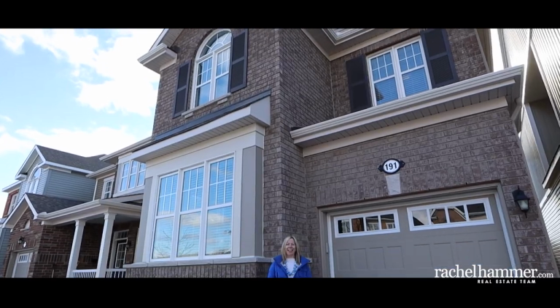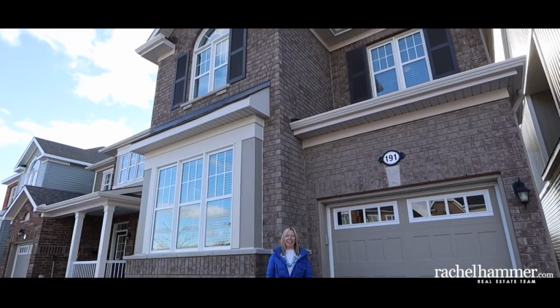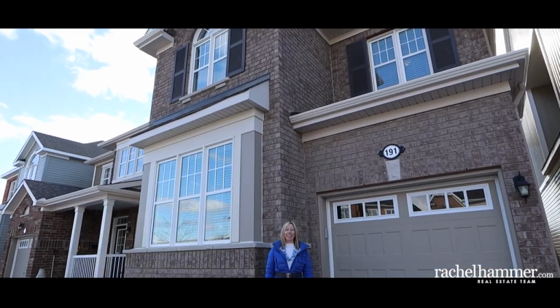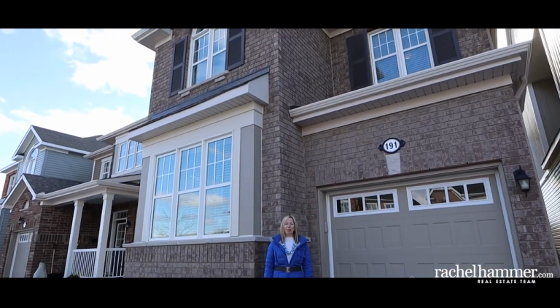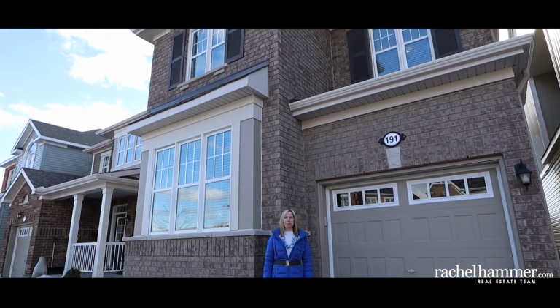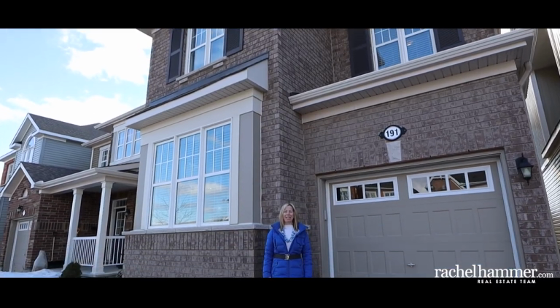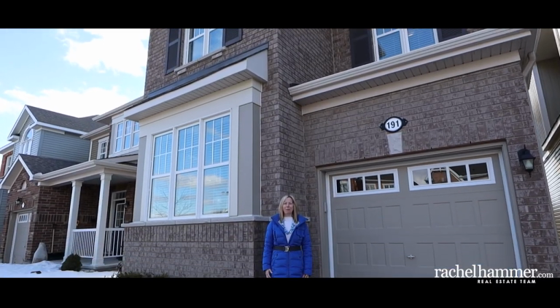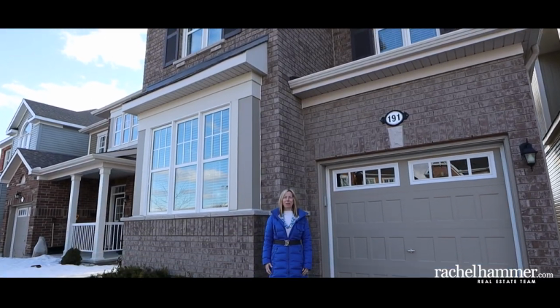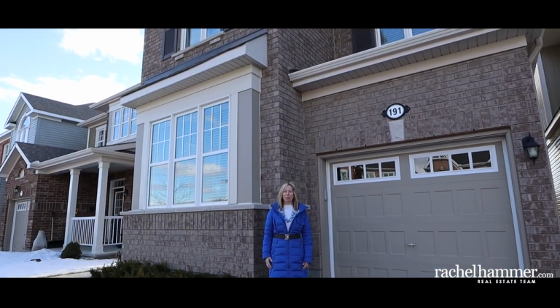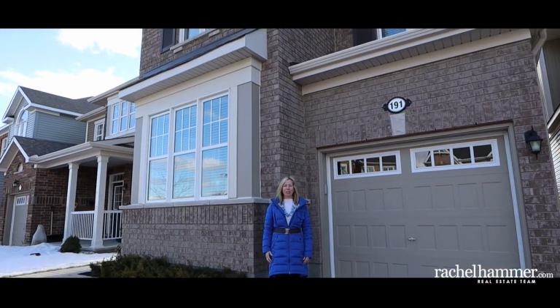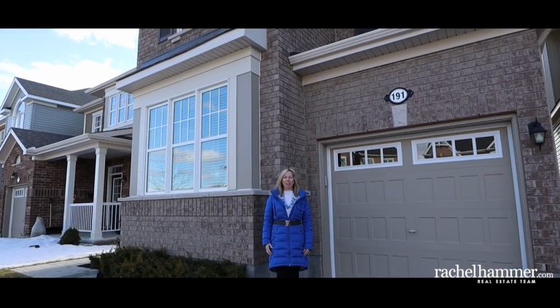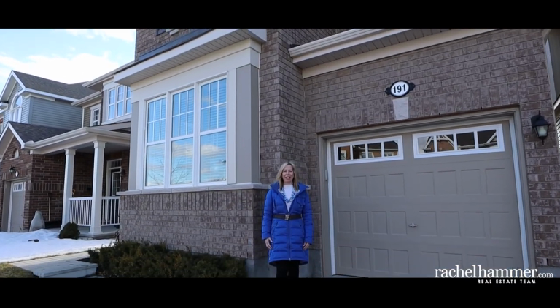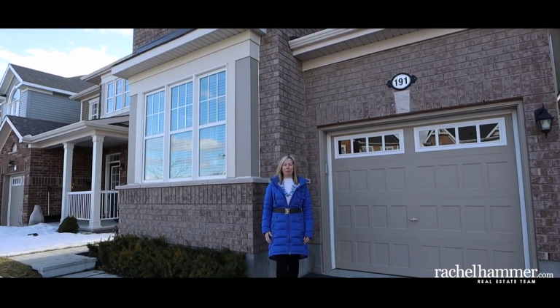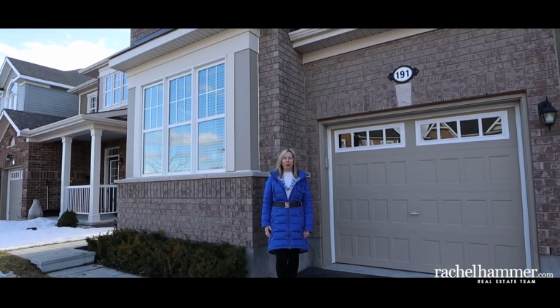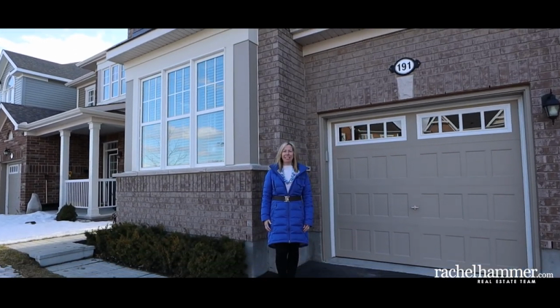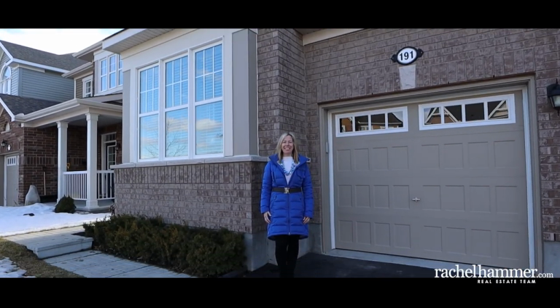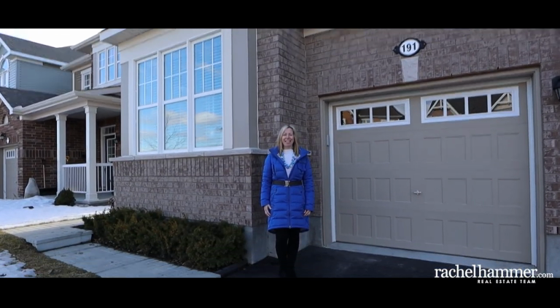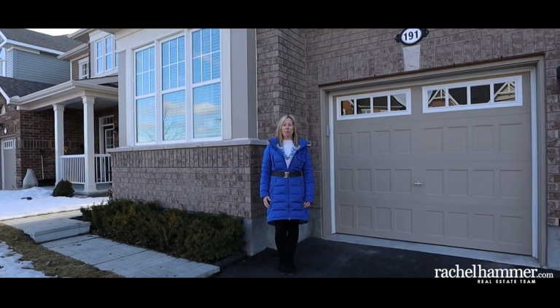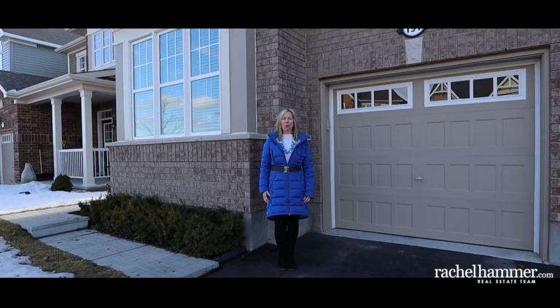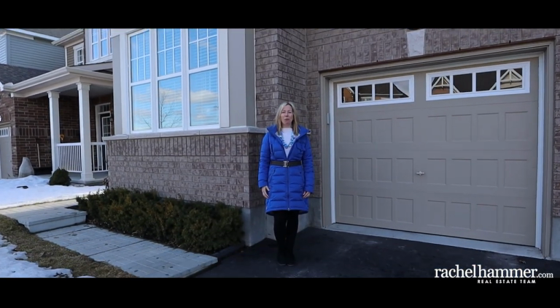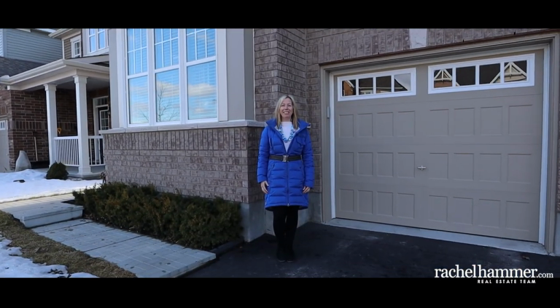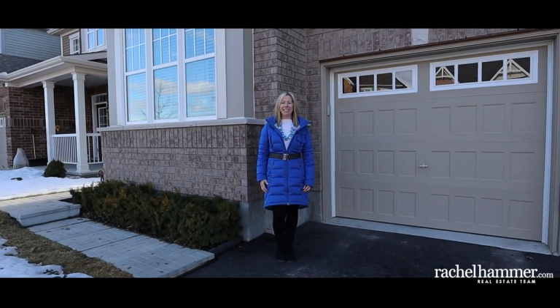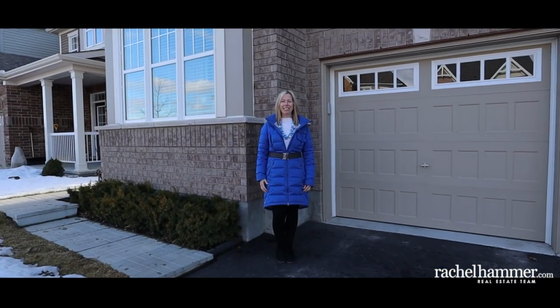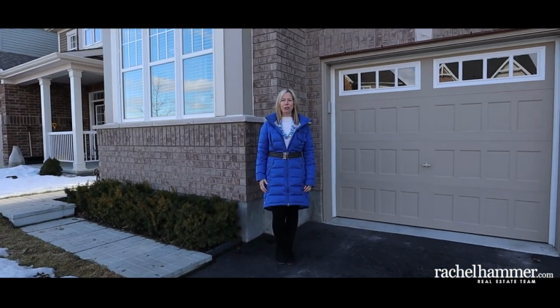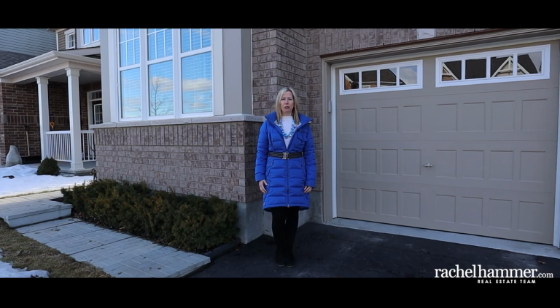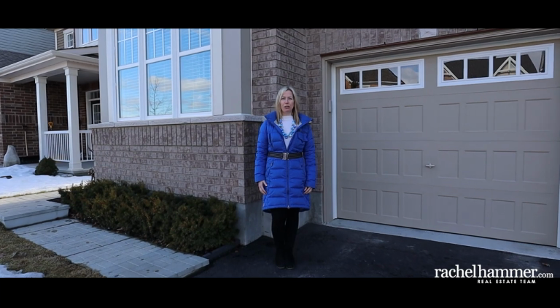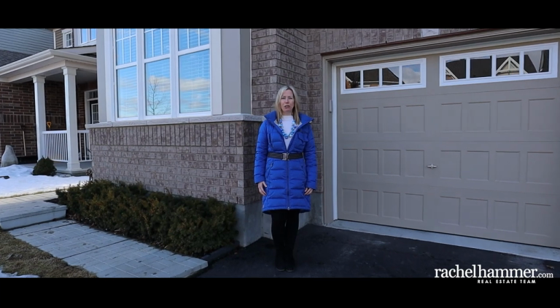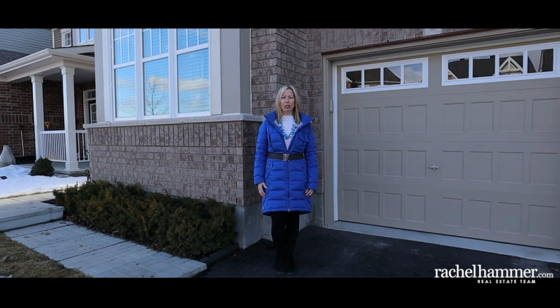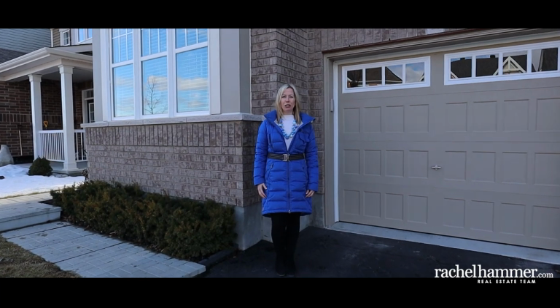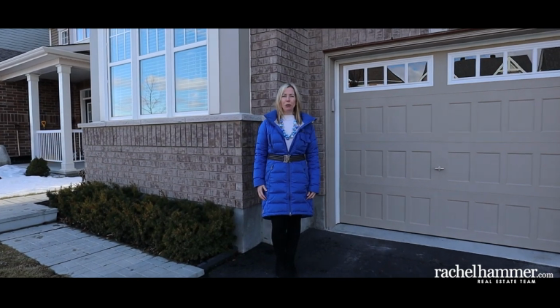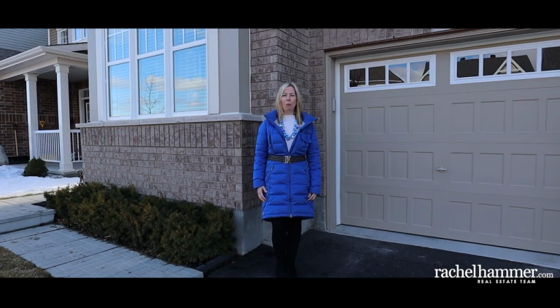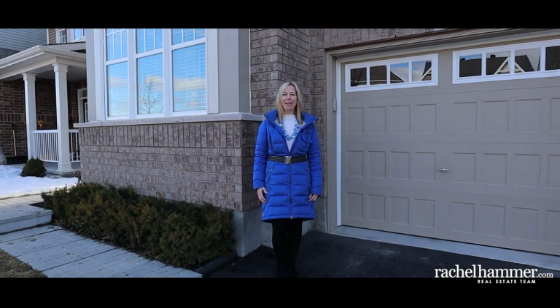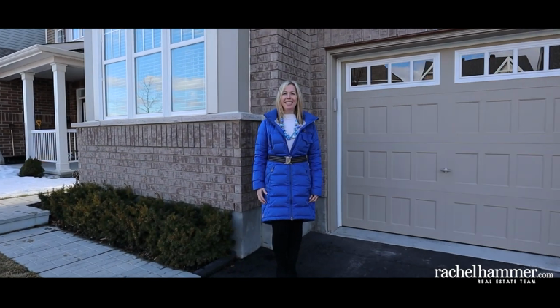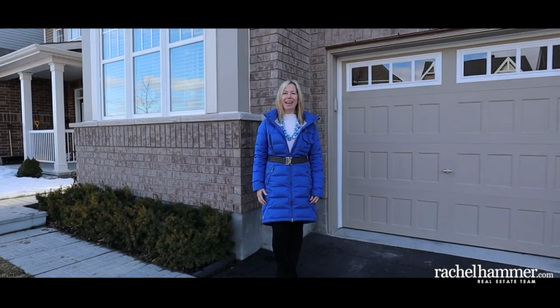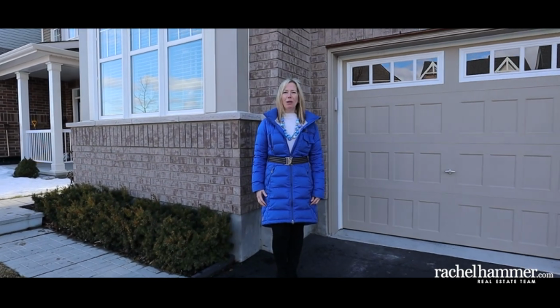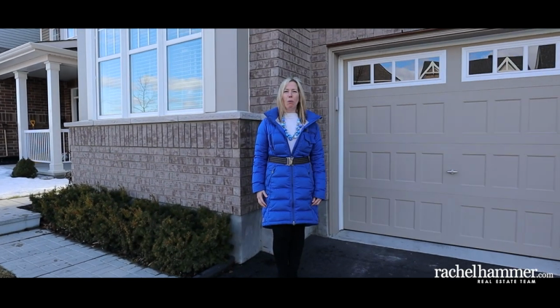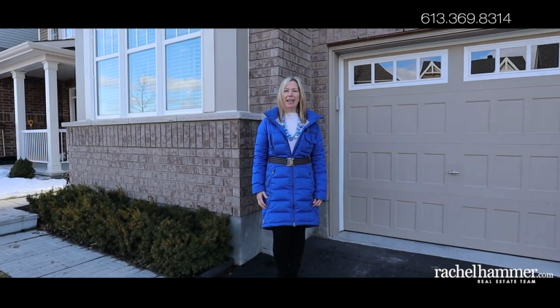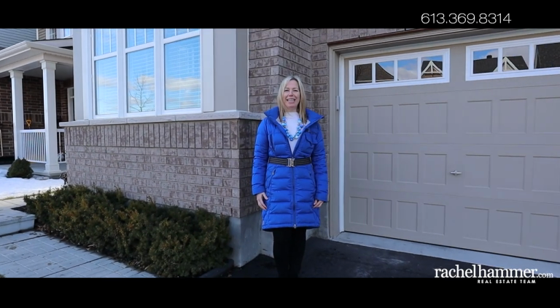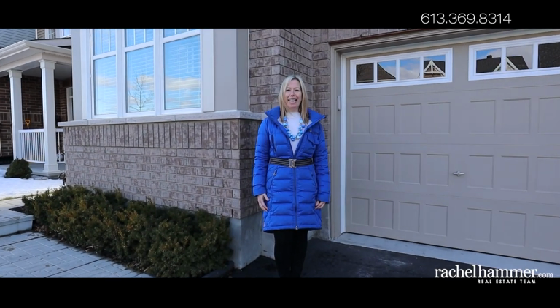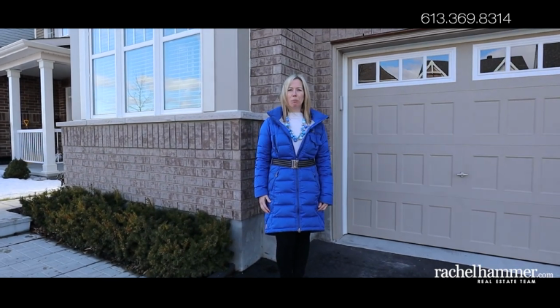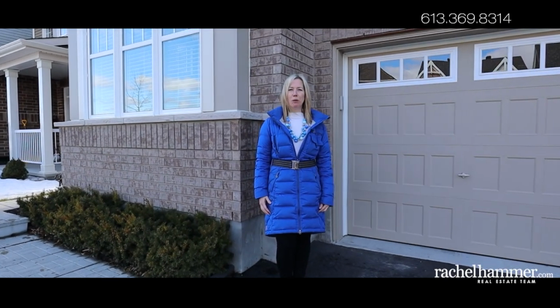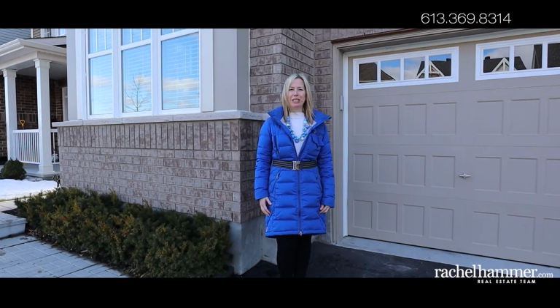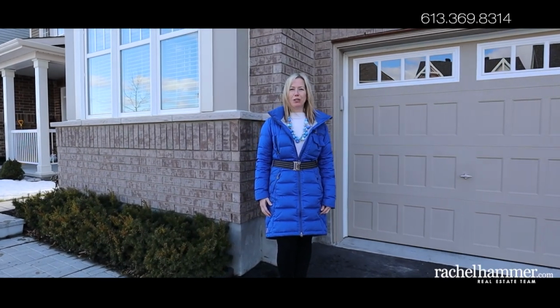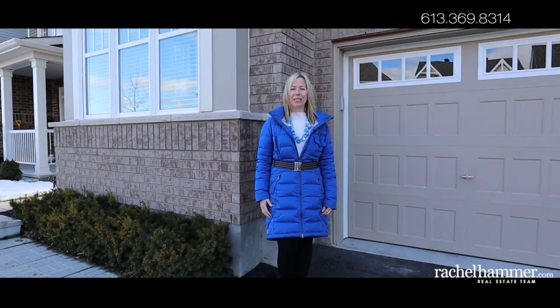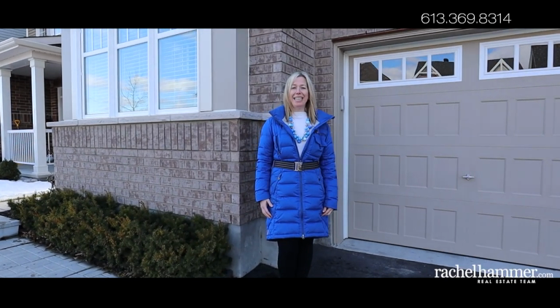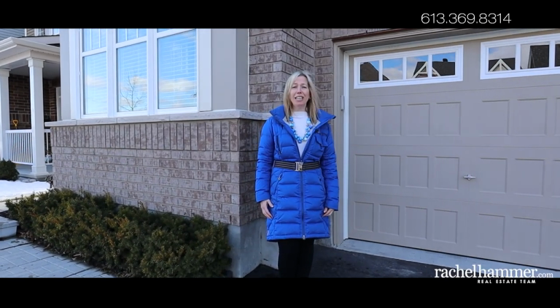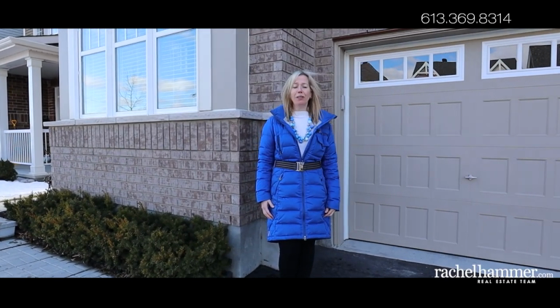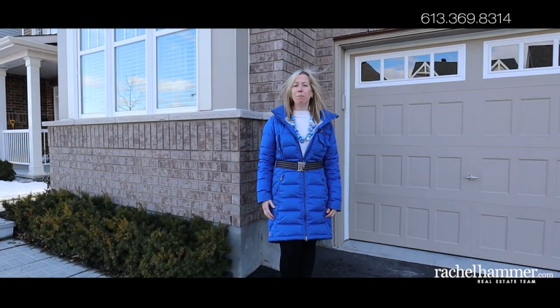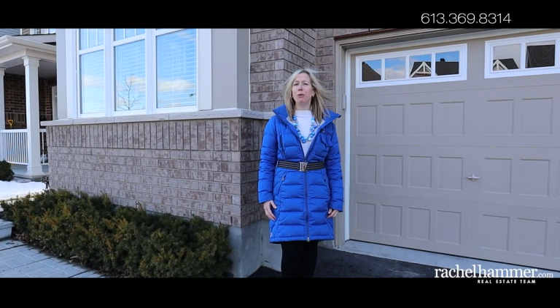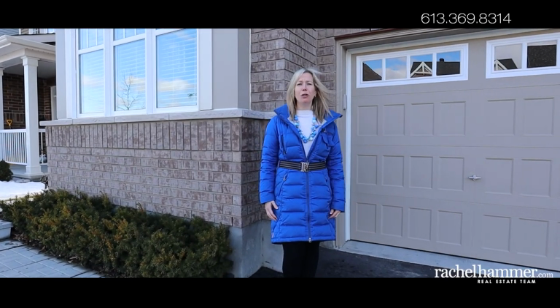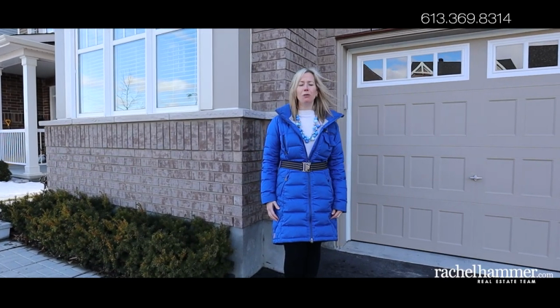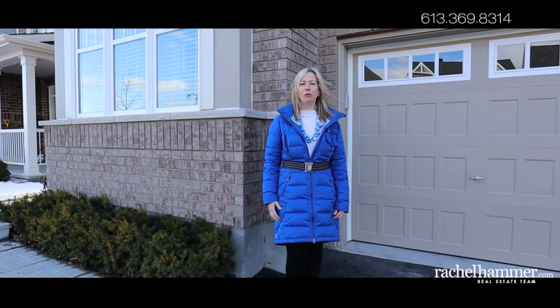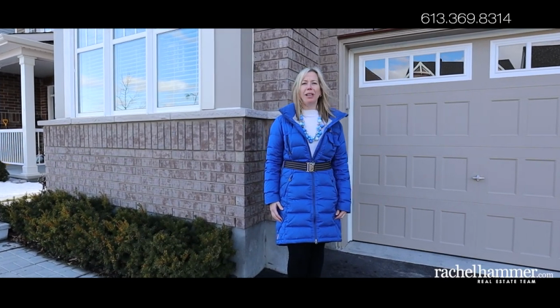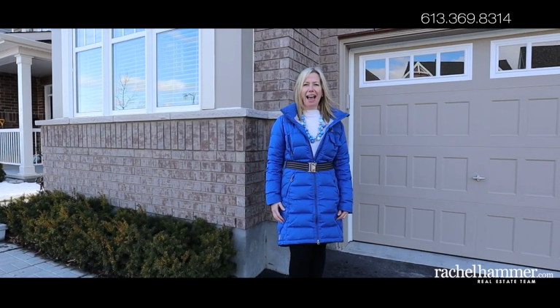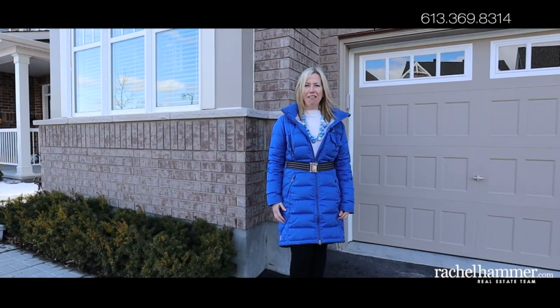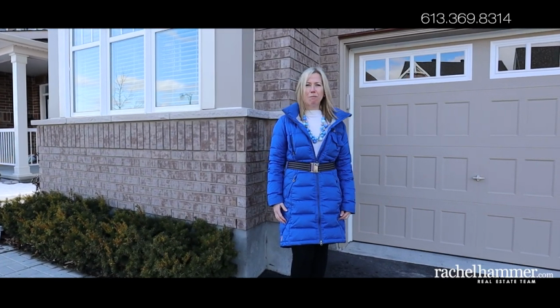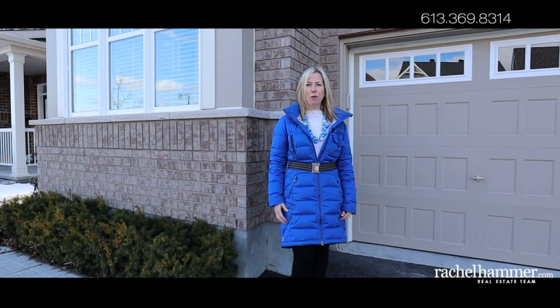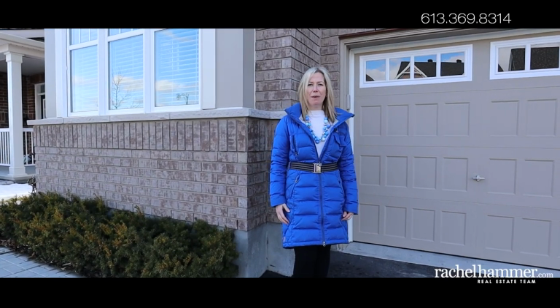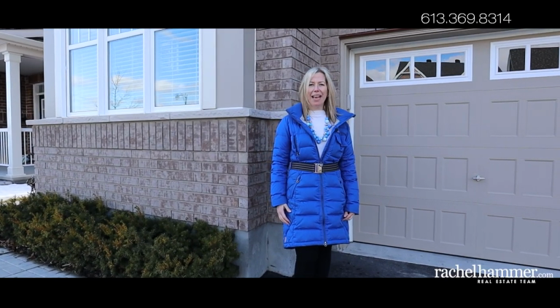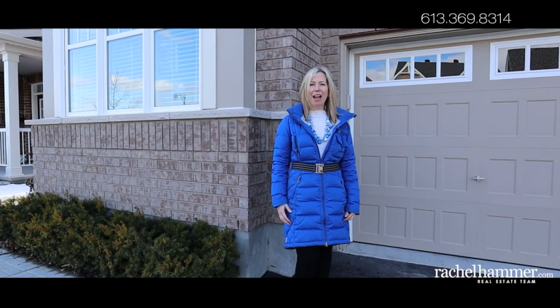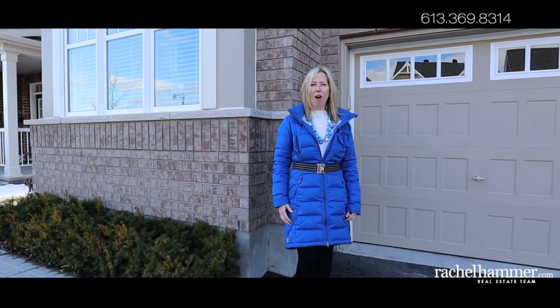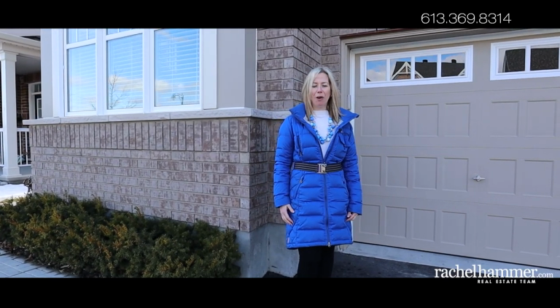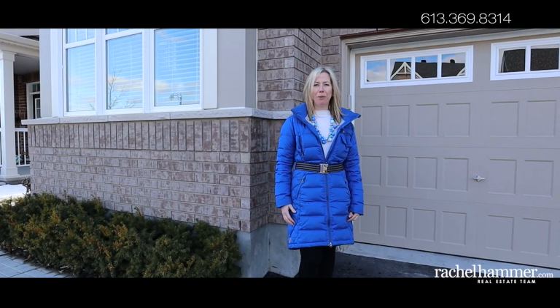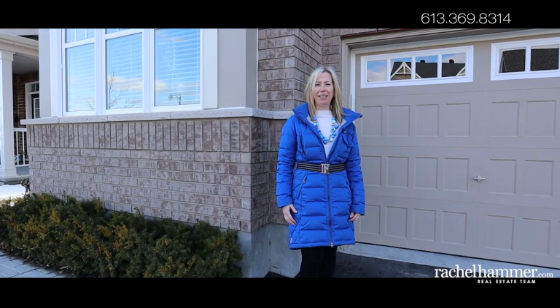Hello, my name is Rachel Hammer, and today I'm thrilled to introduce to you 191 Lamprey Street here in beautiful Half Moon Bay, Ottawa.